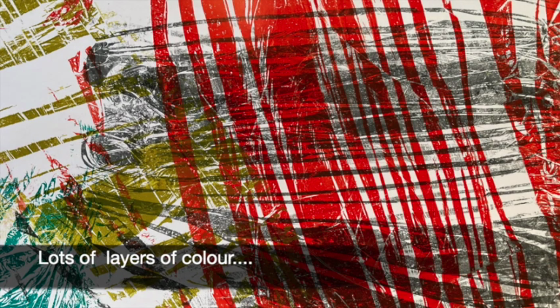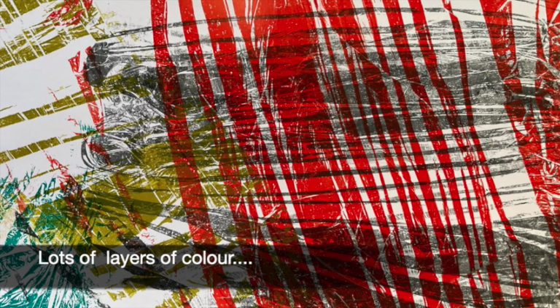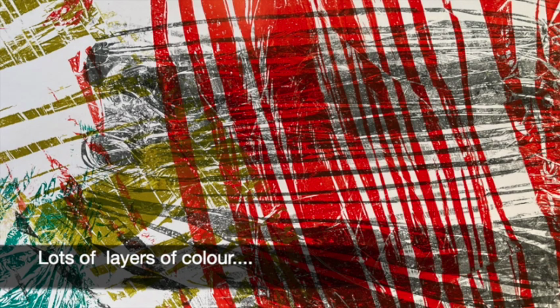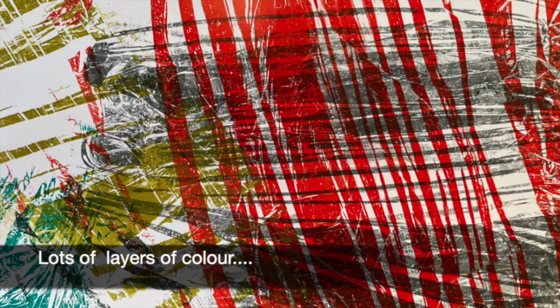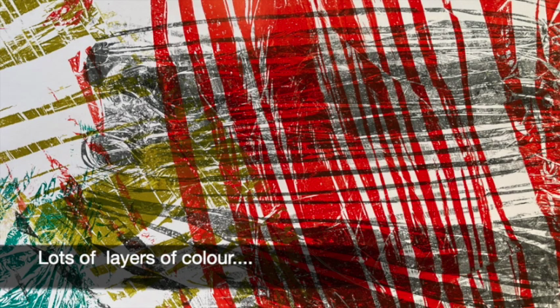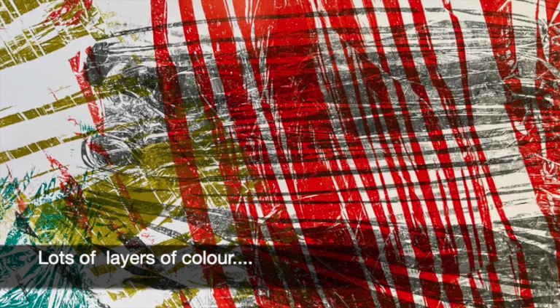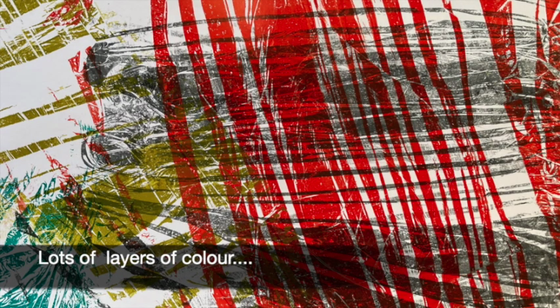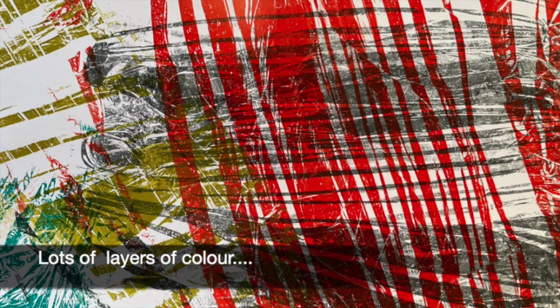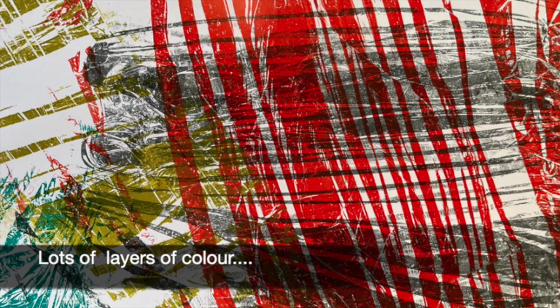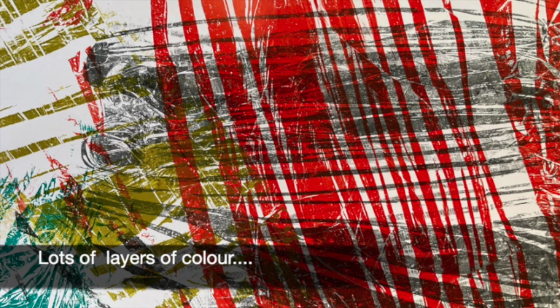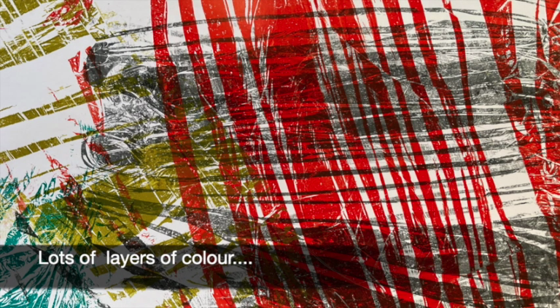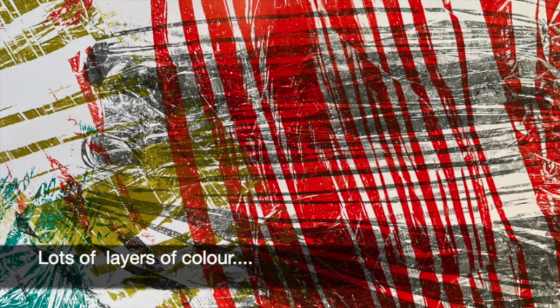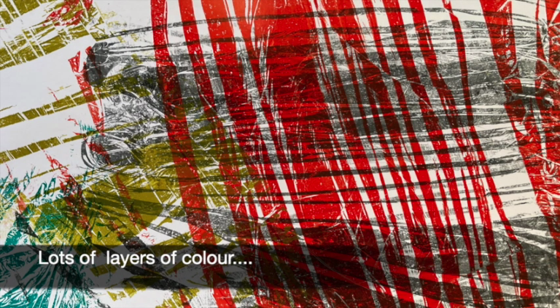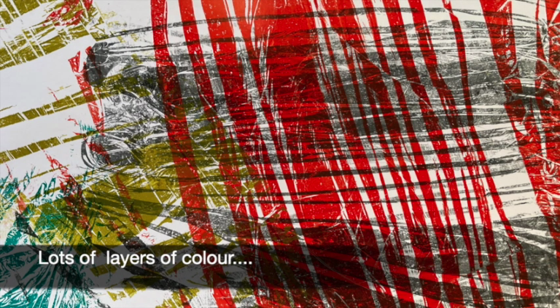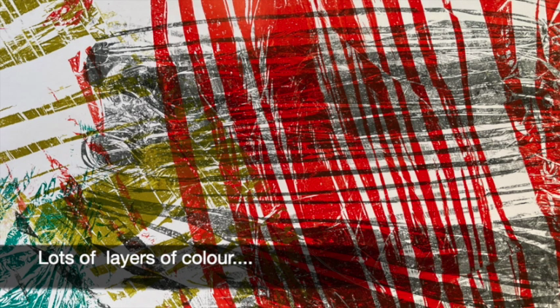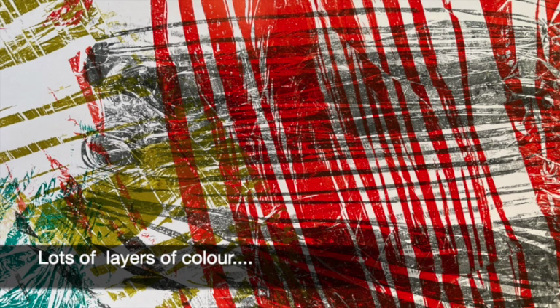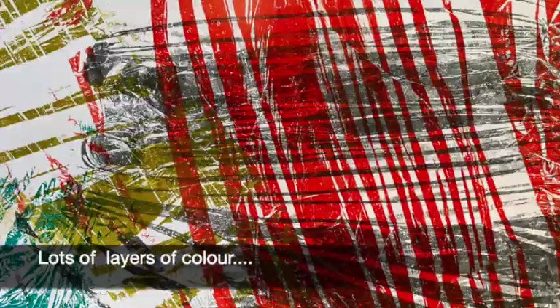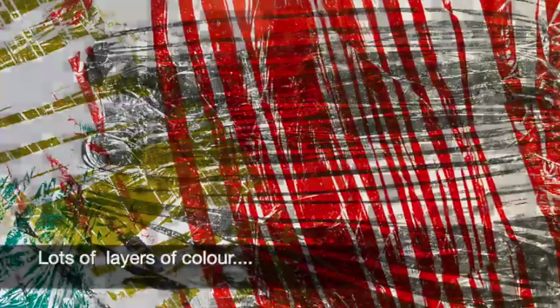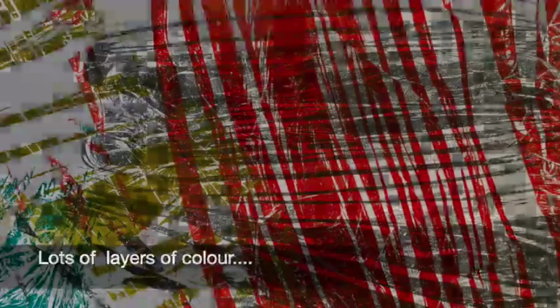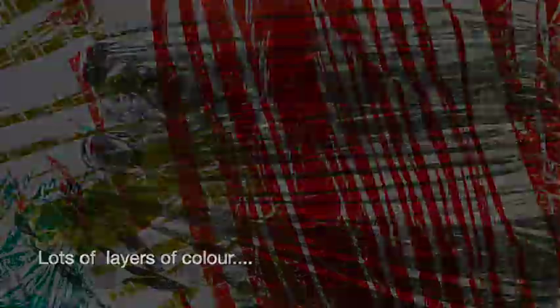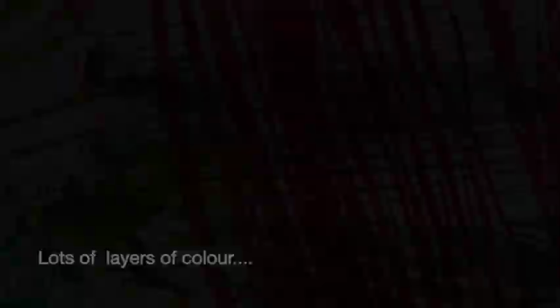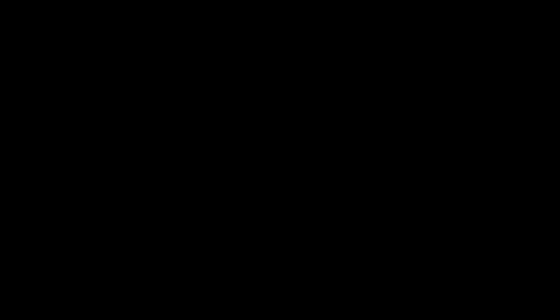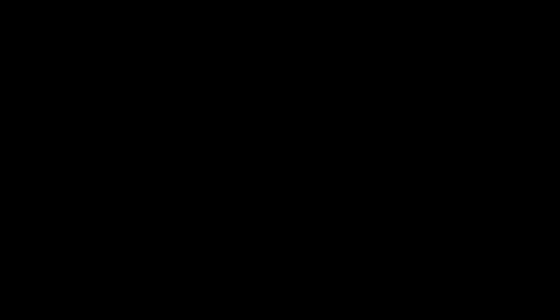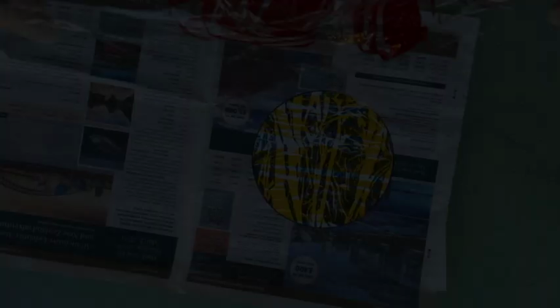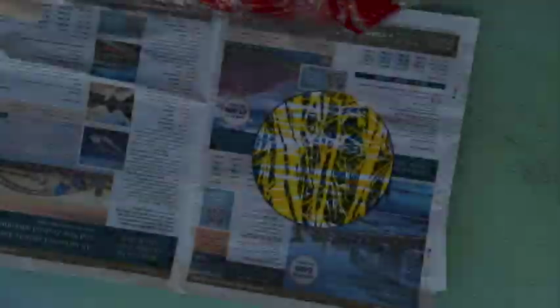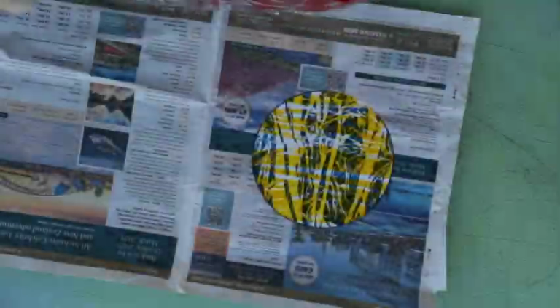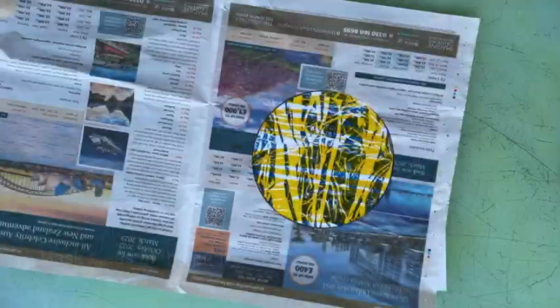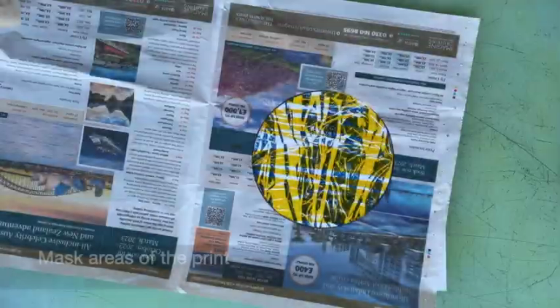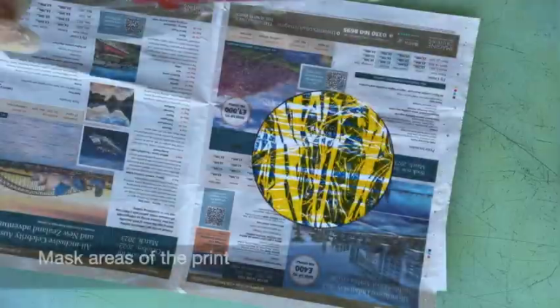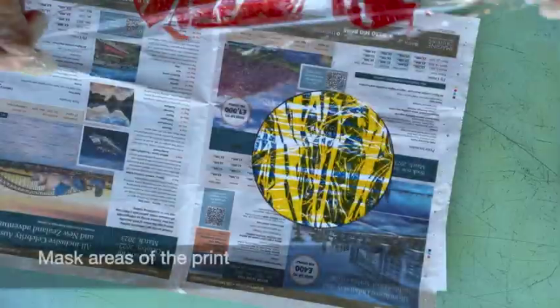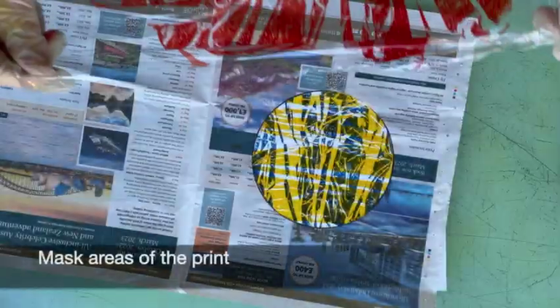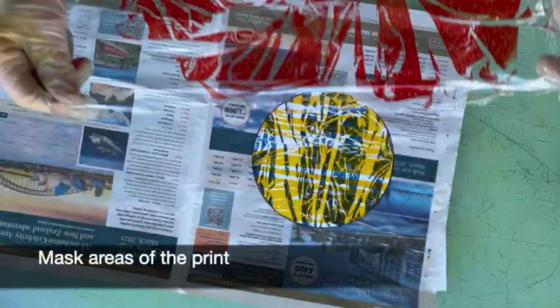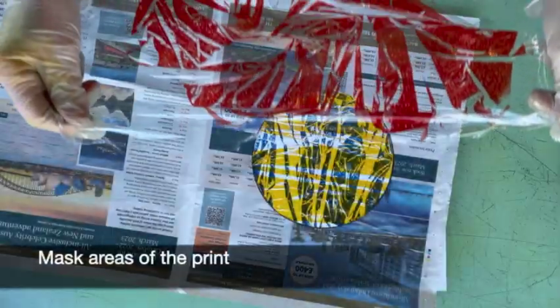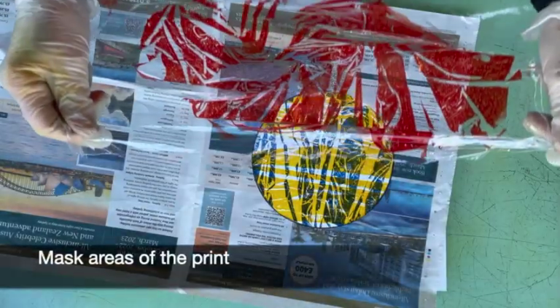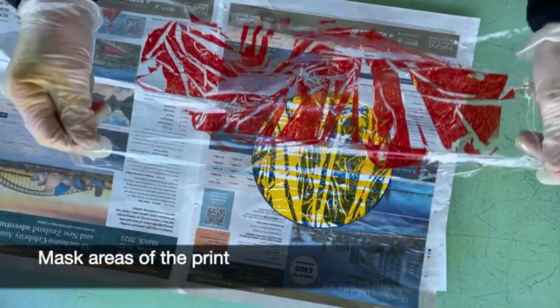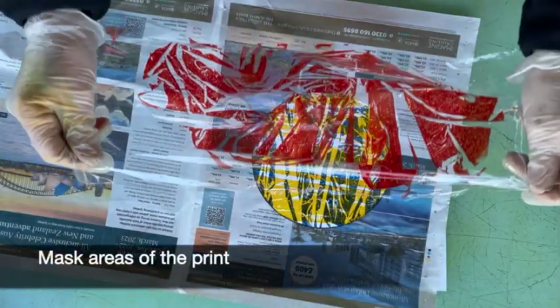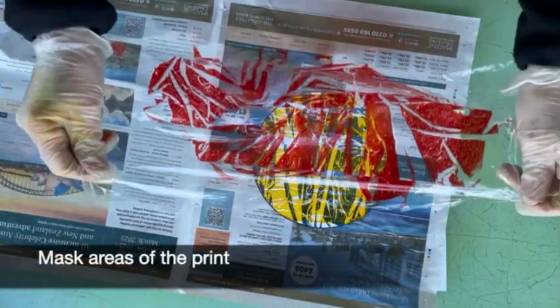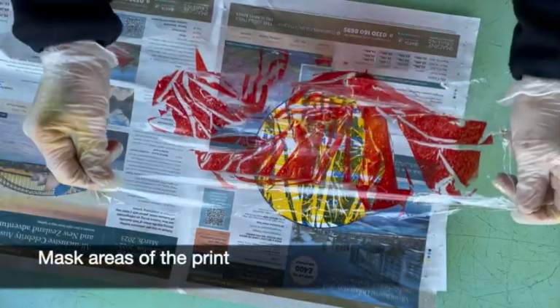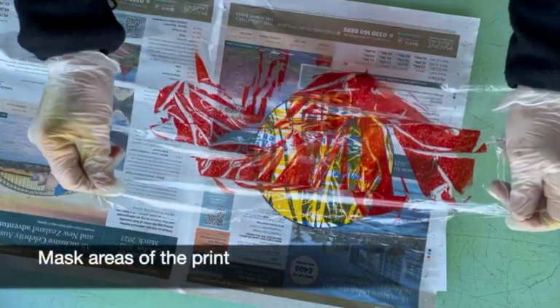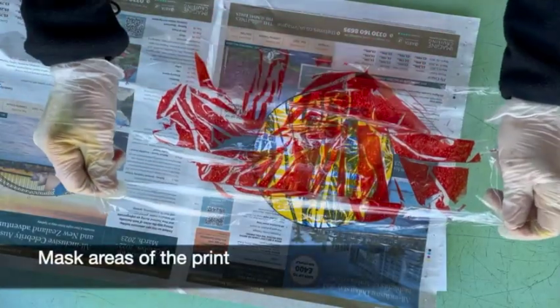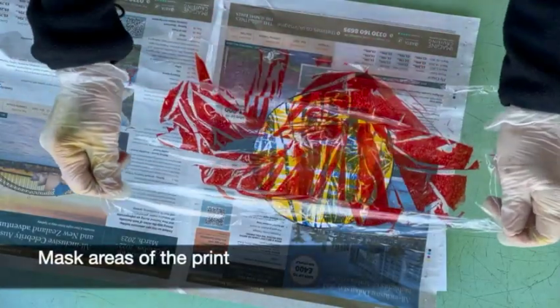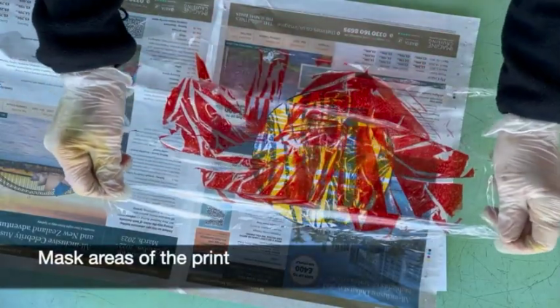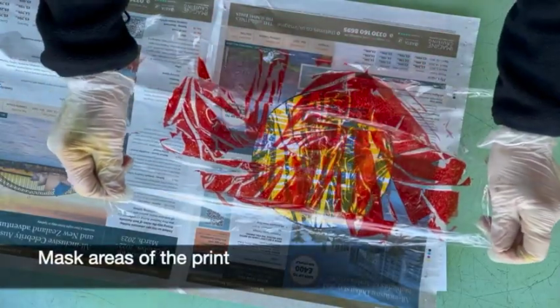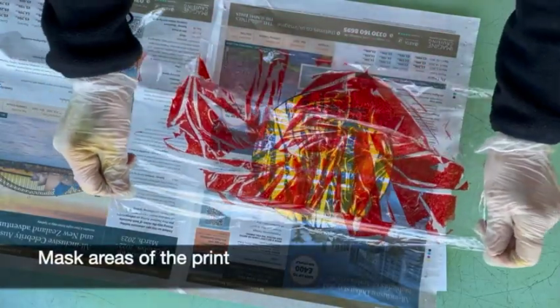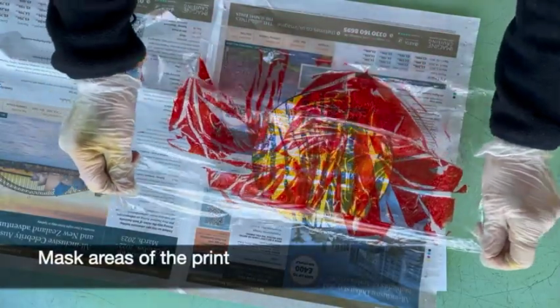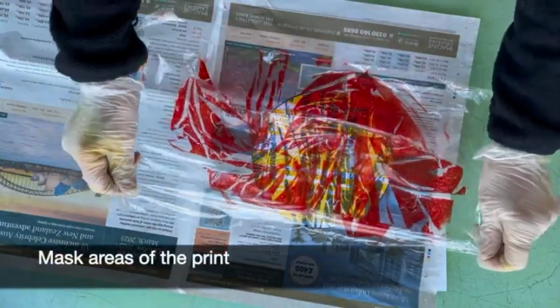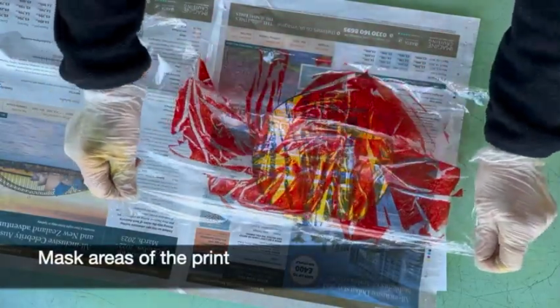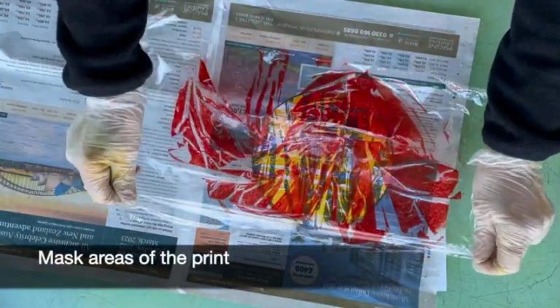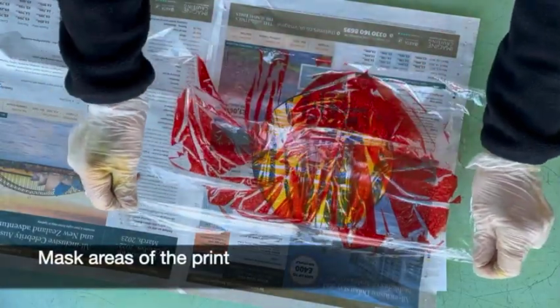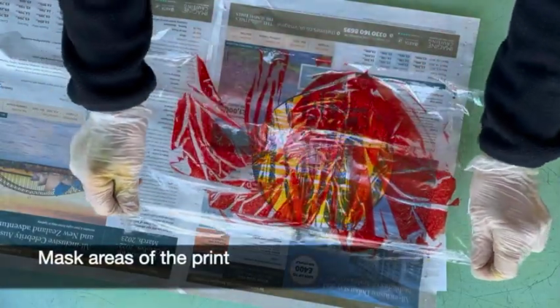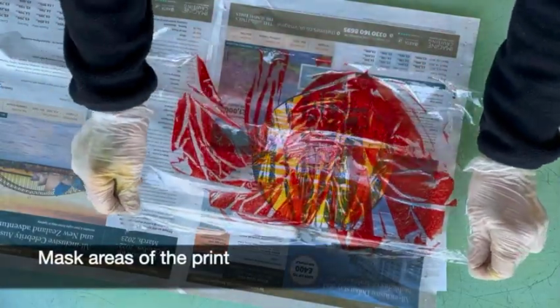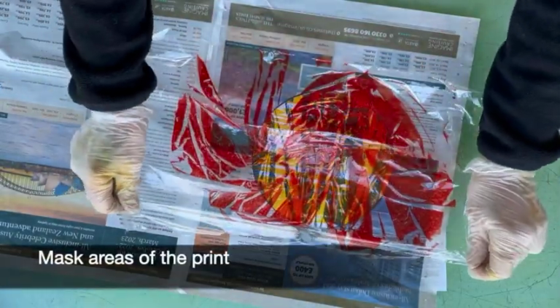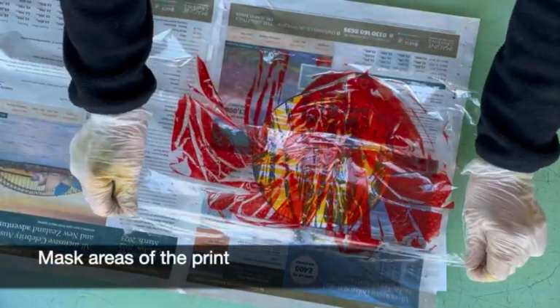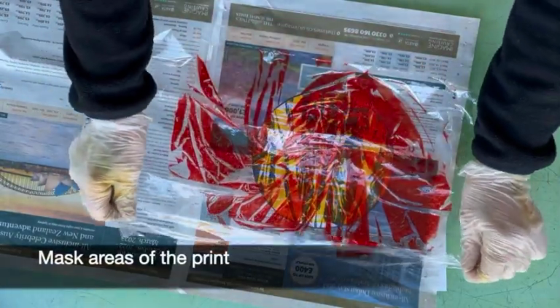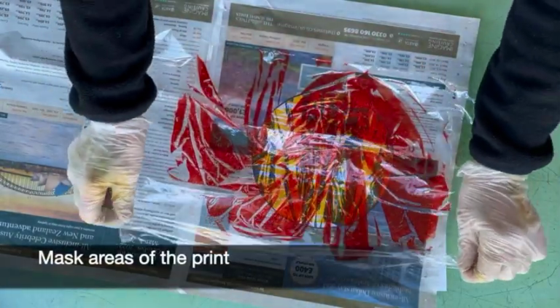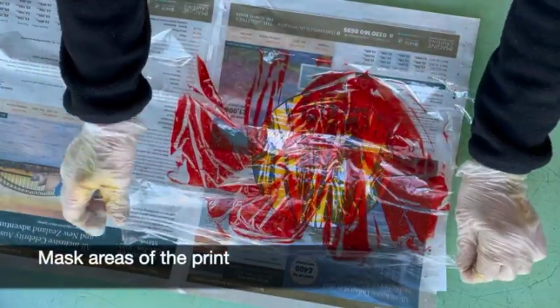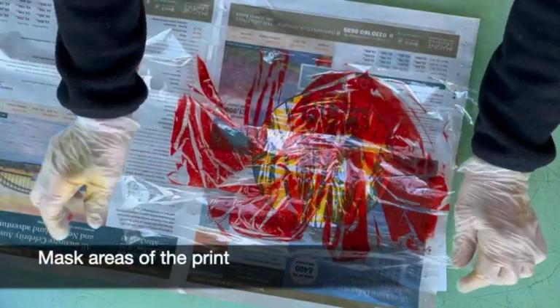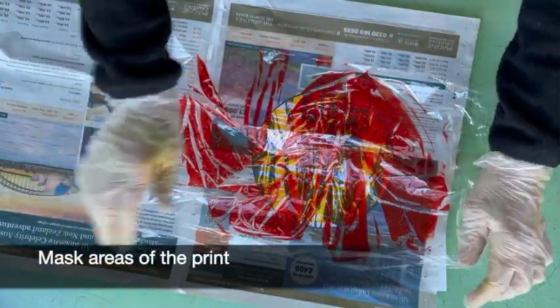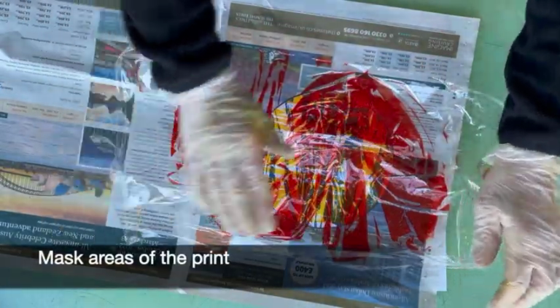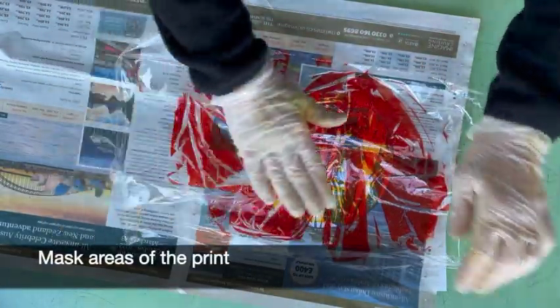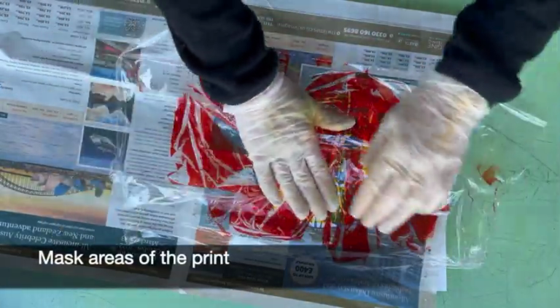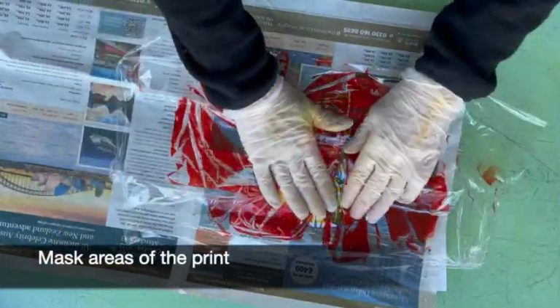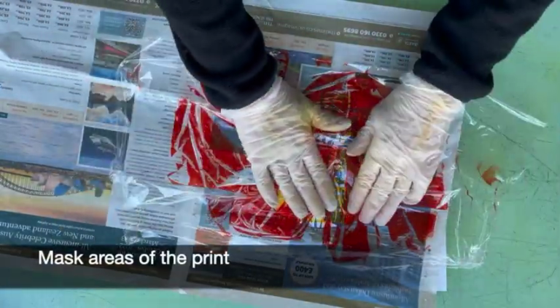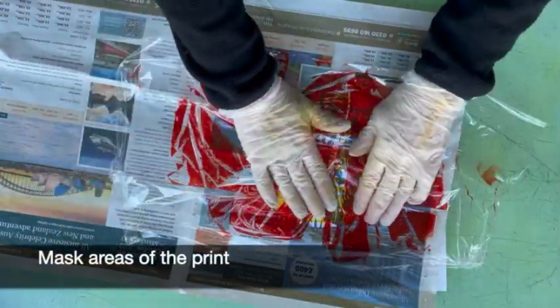Now the sheets of clingfilm make quite random edges, but if you use a newspaper mask you can control the shape of your print.